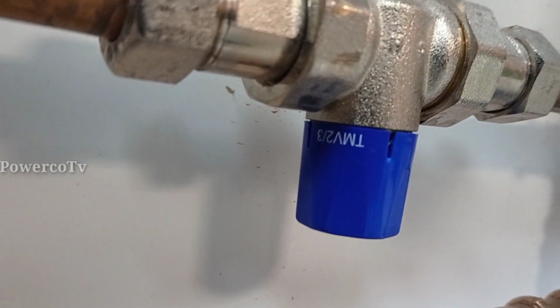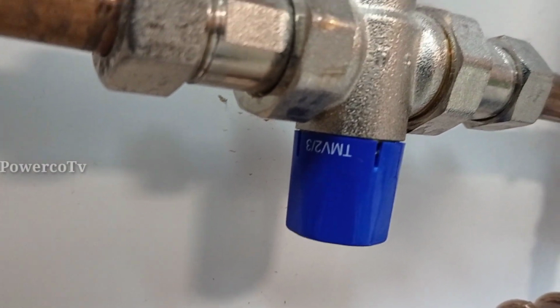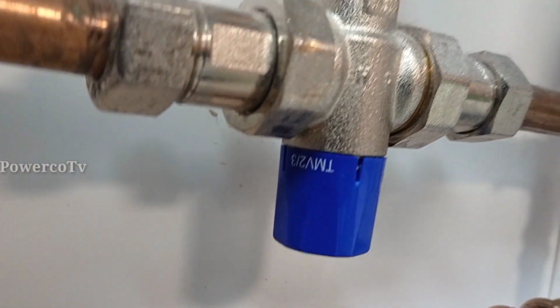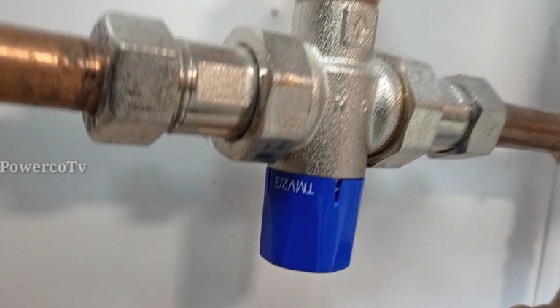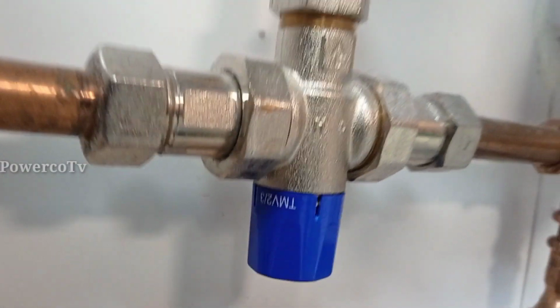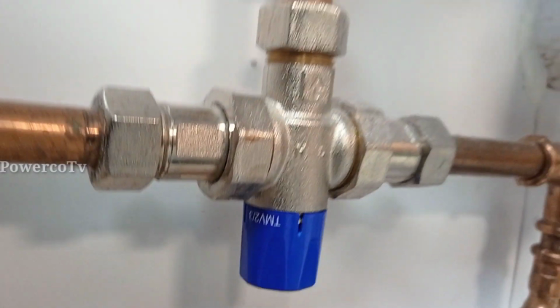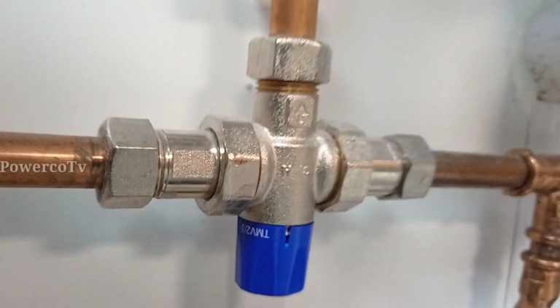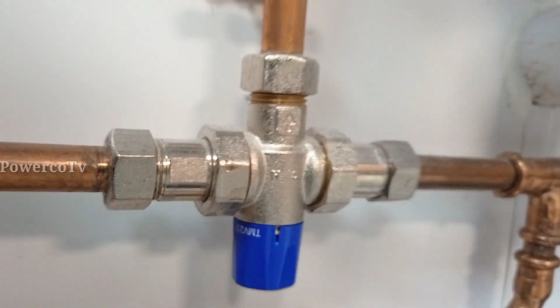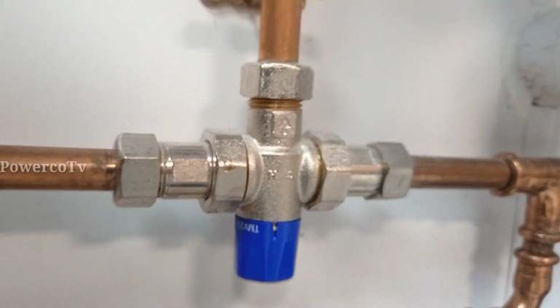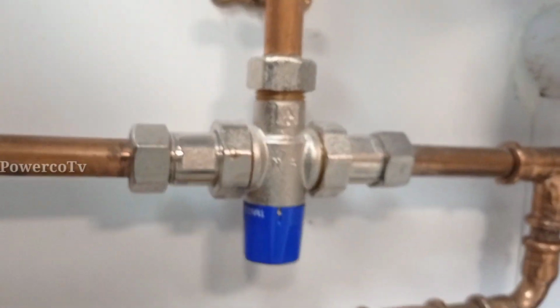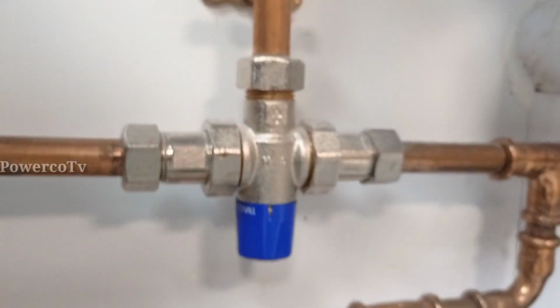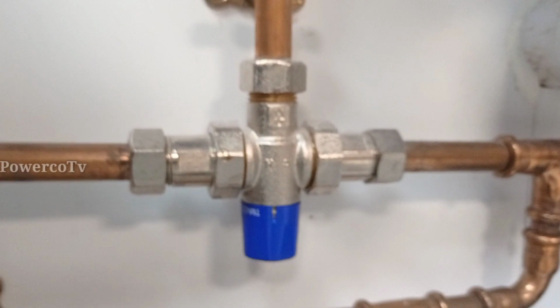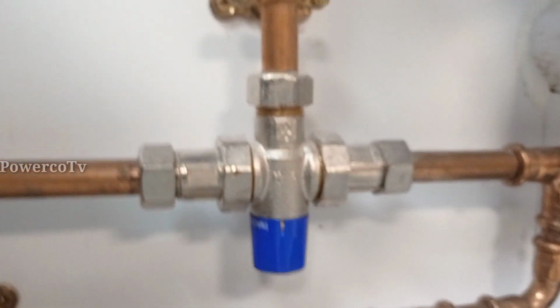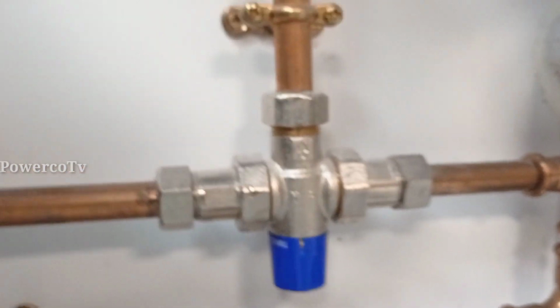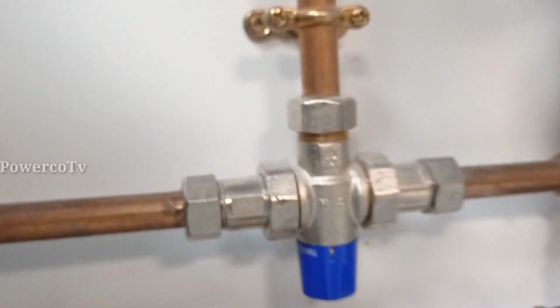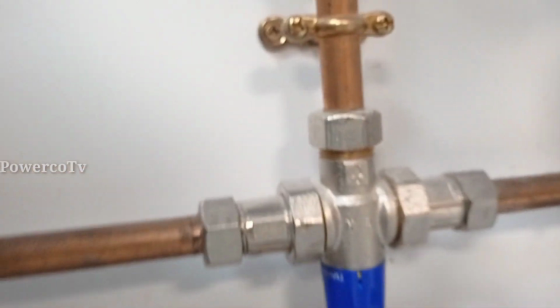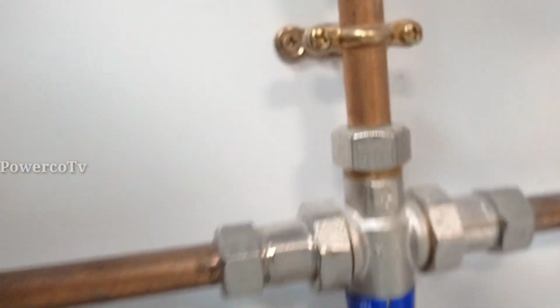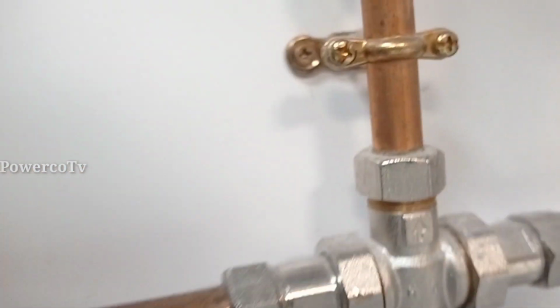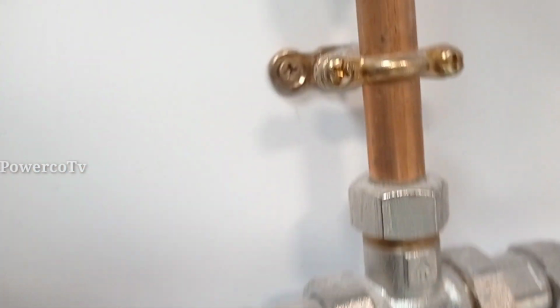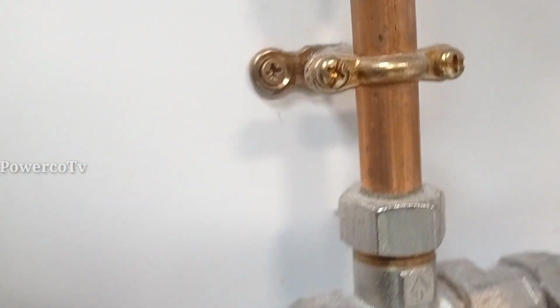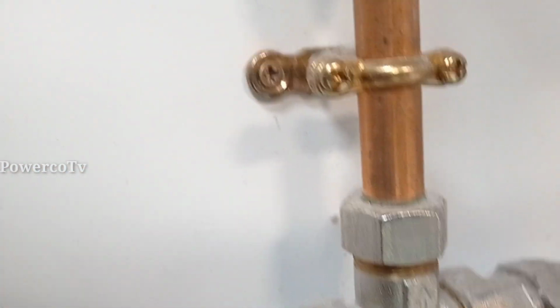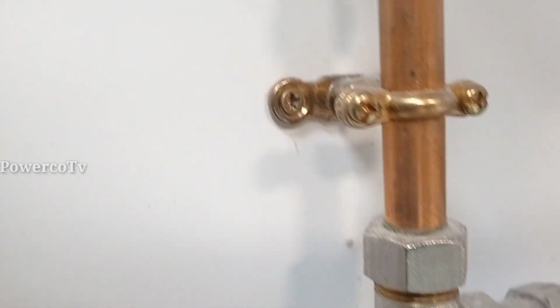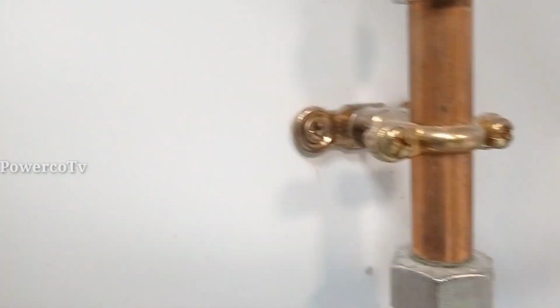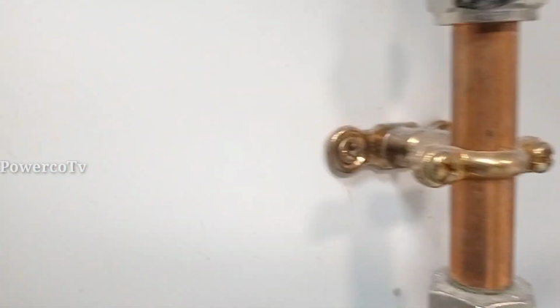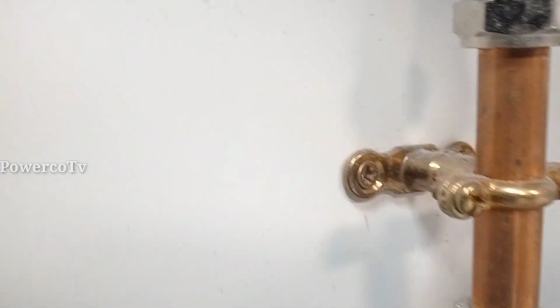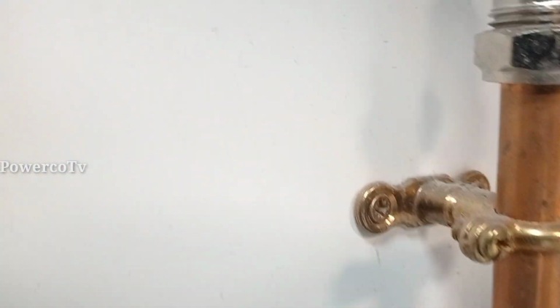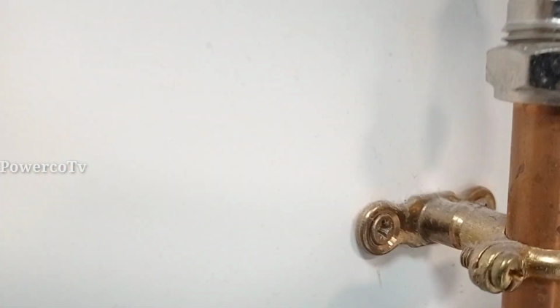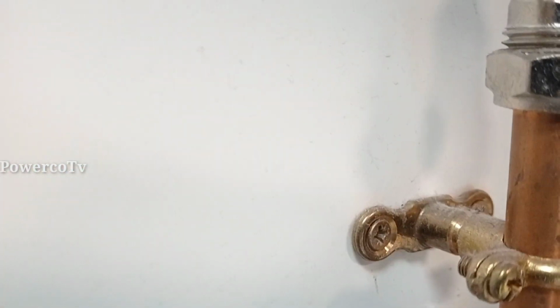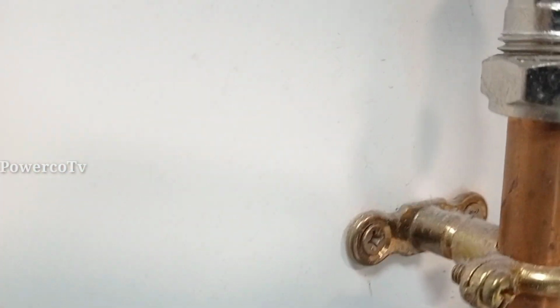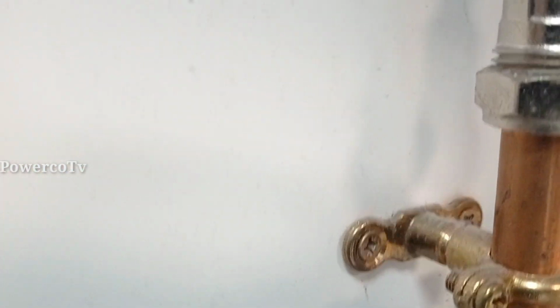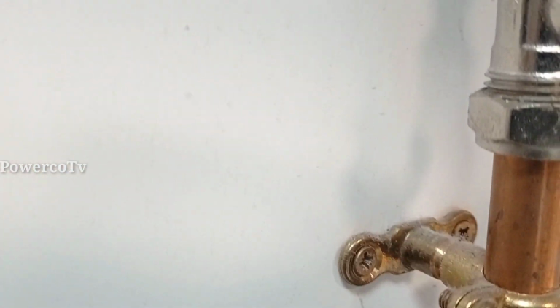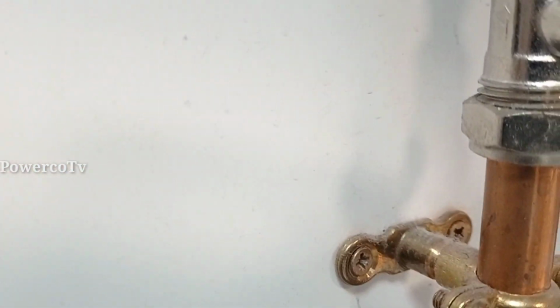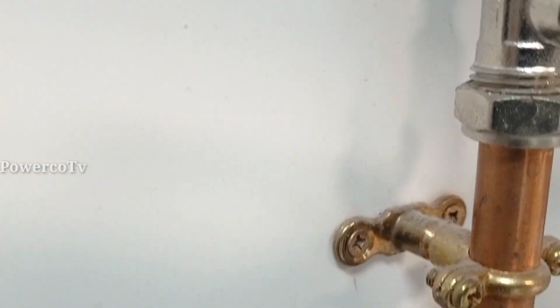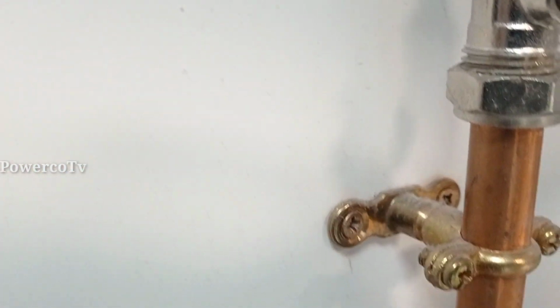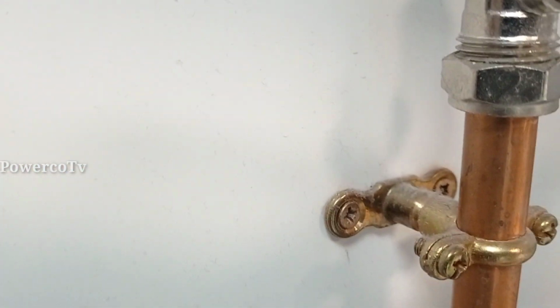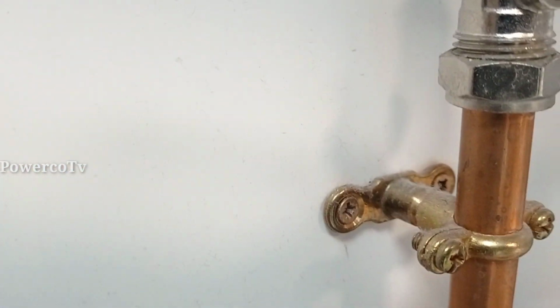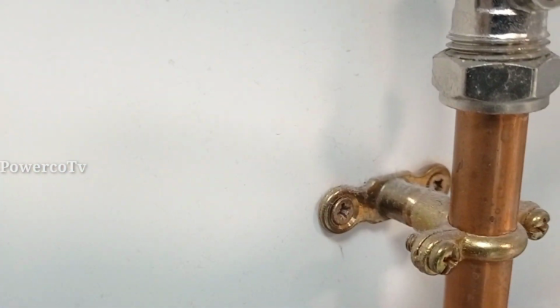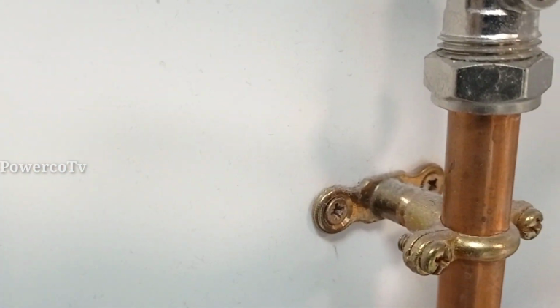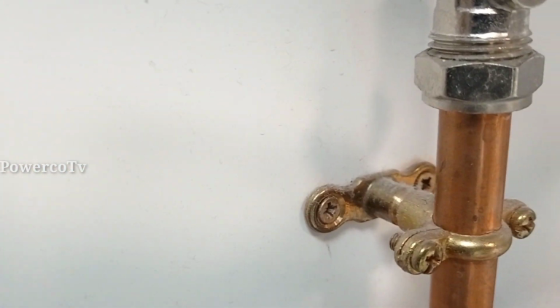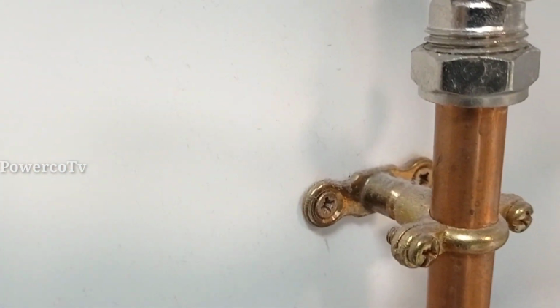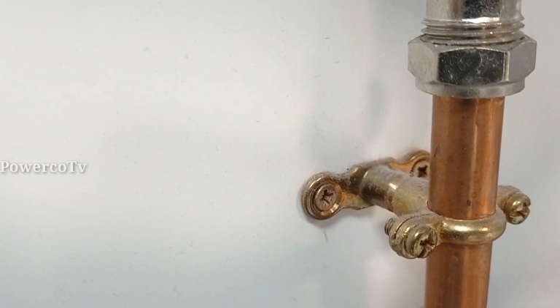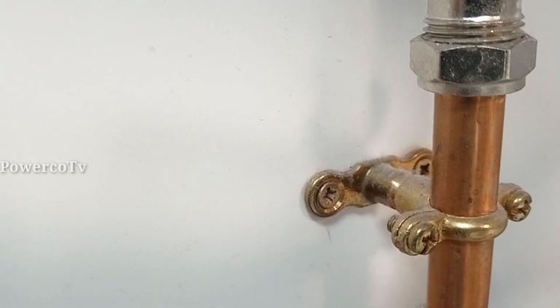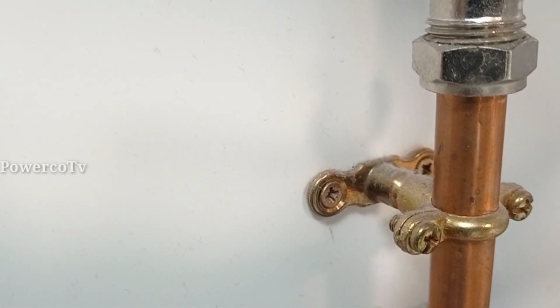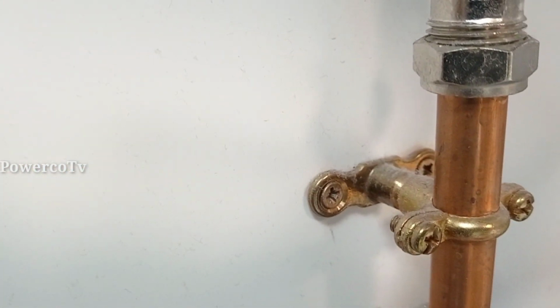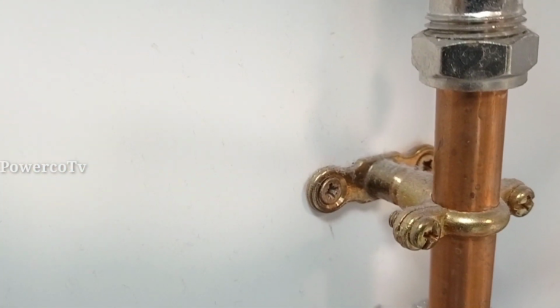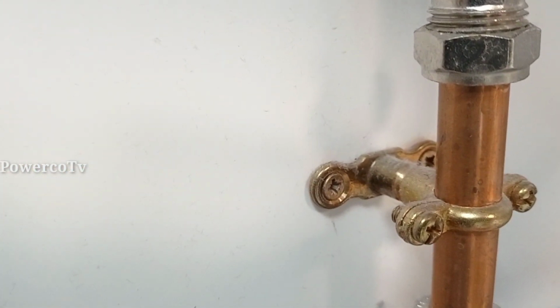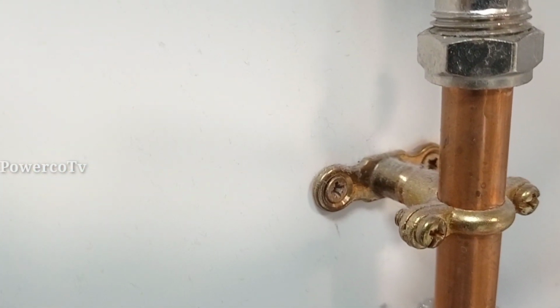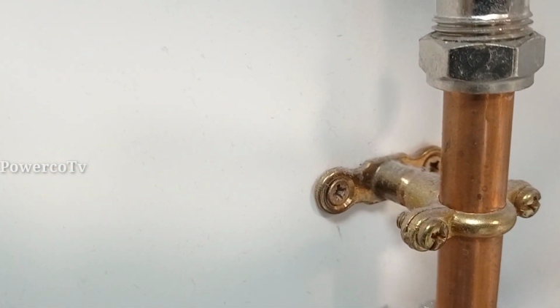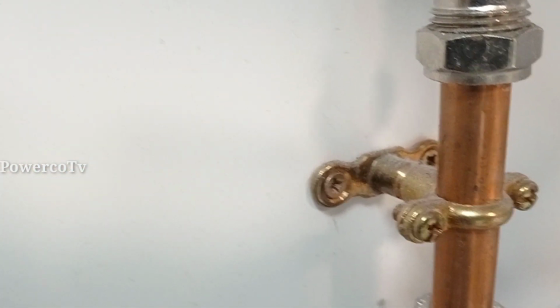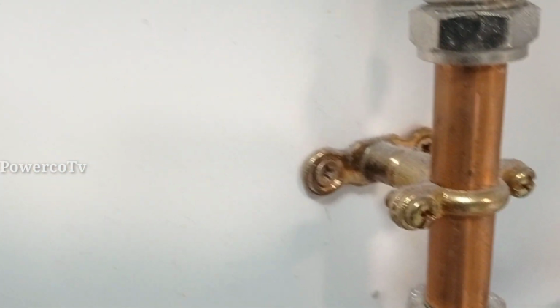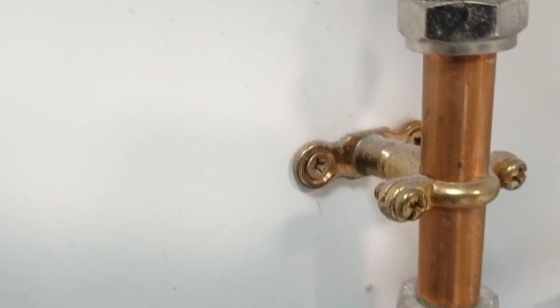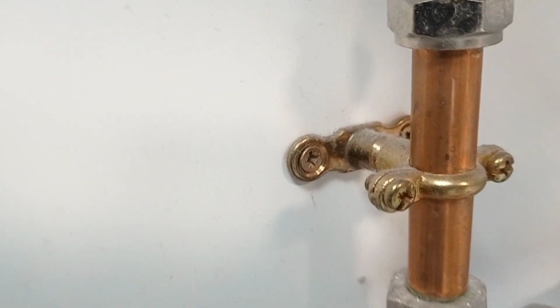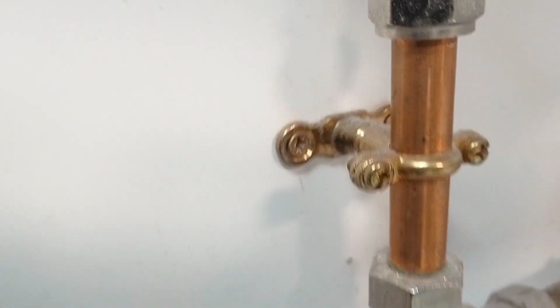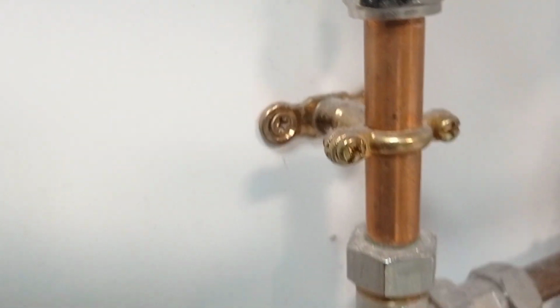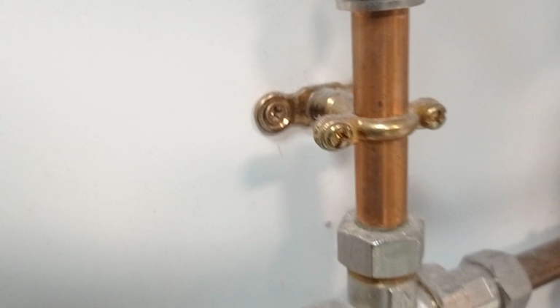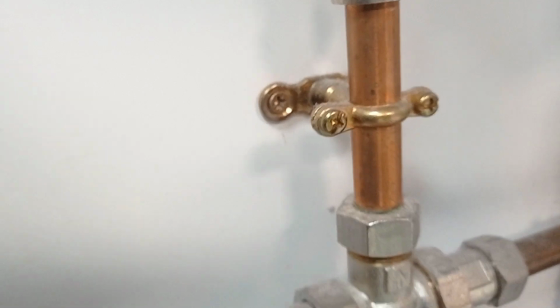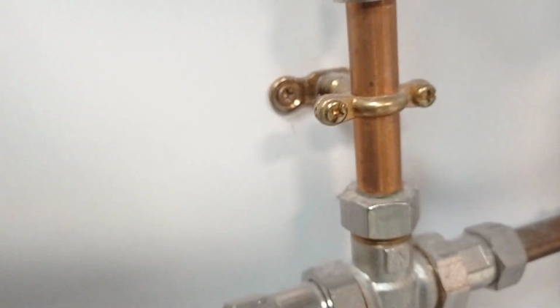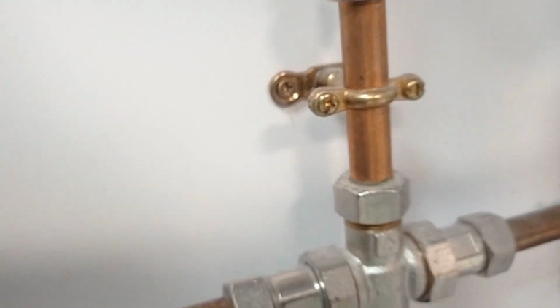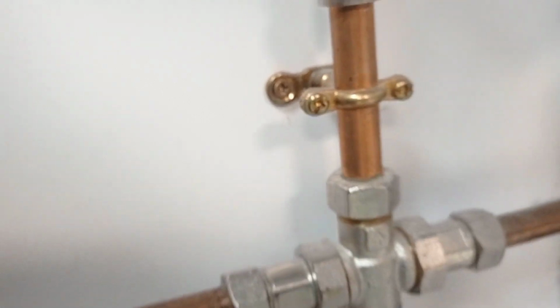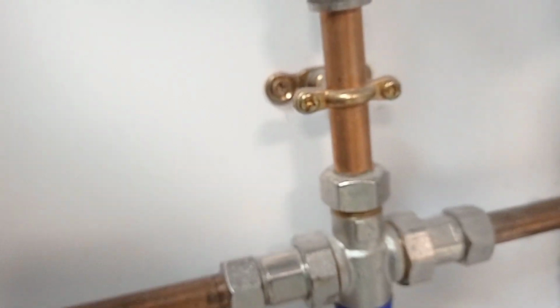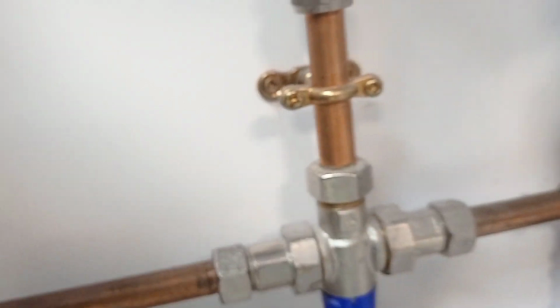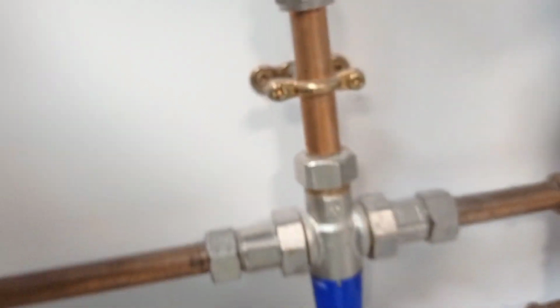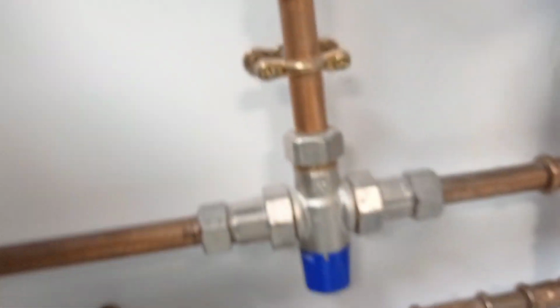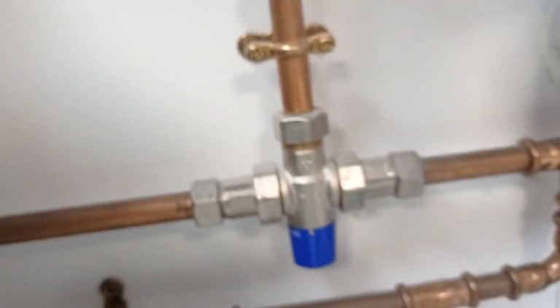We mix it with cold water. This is the clamp.